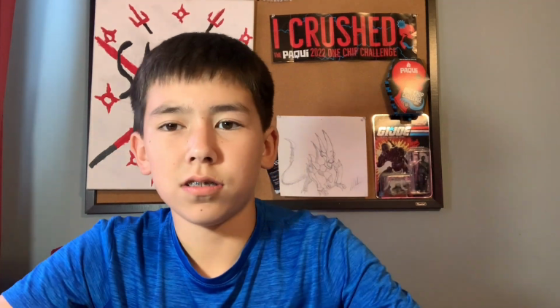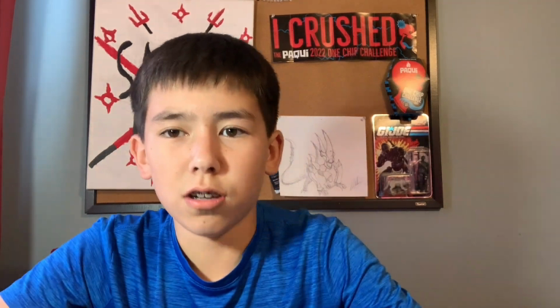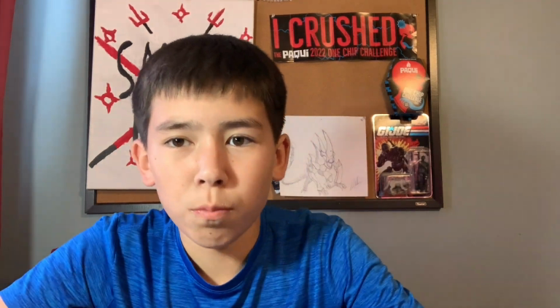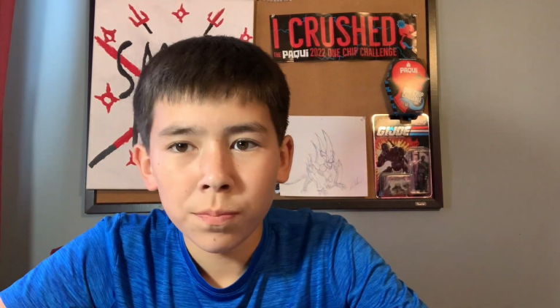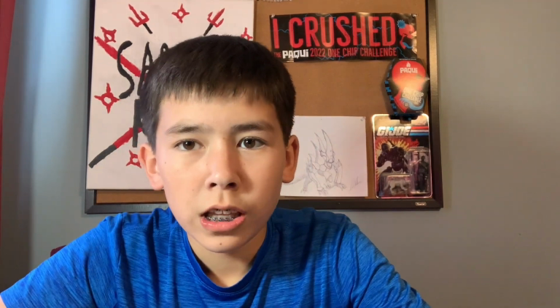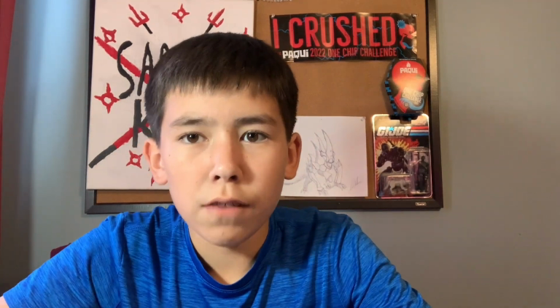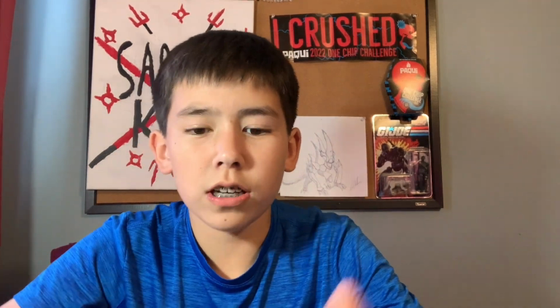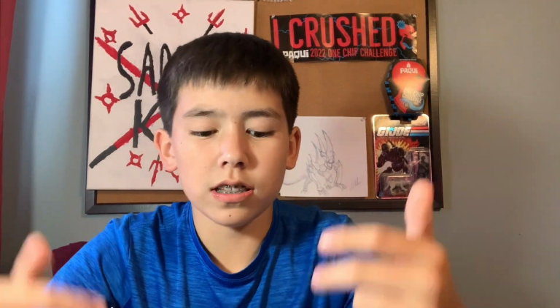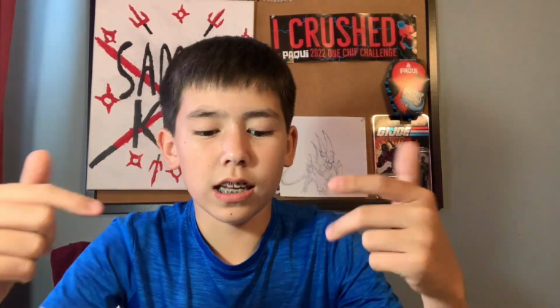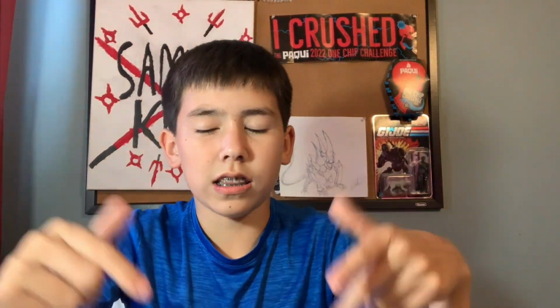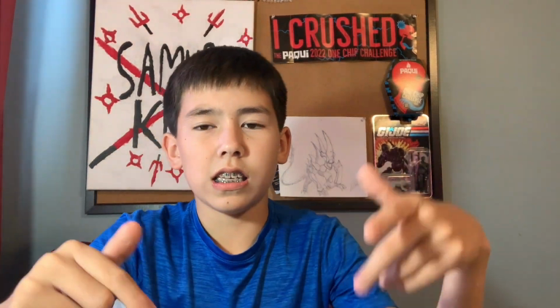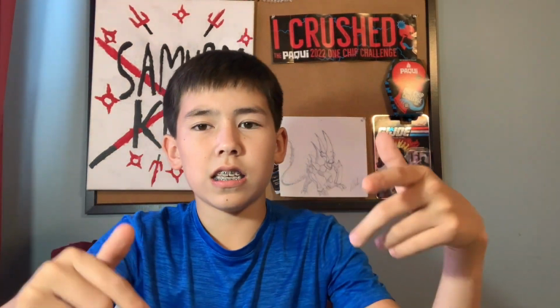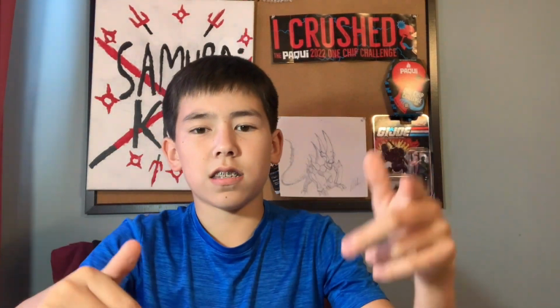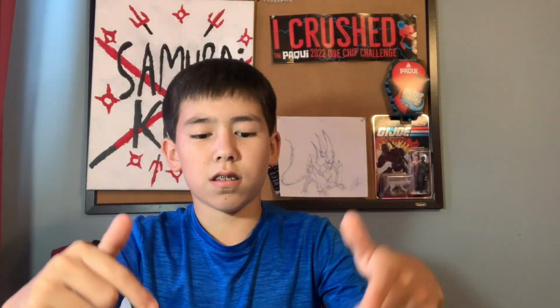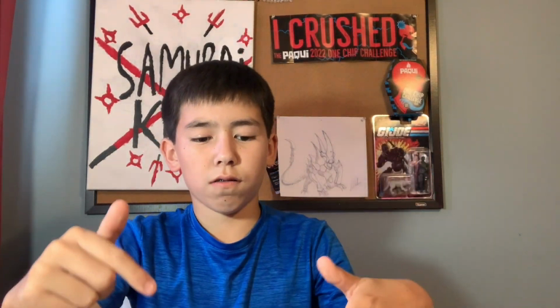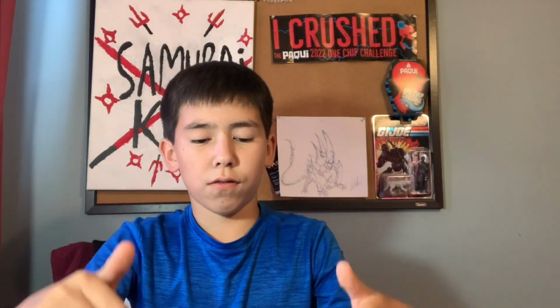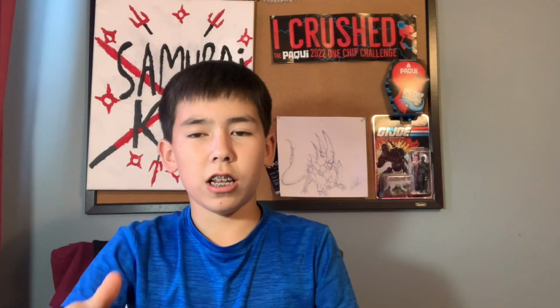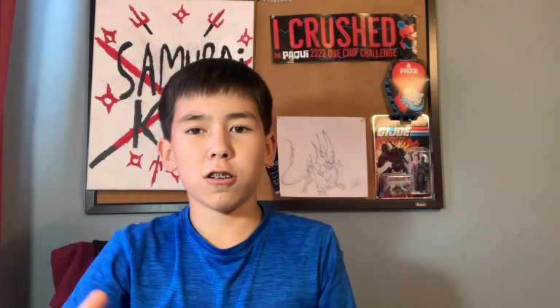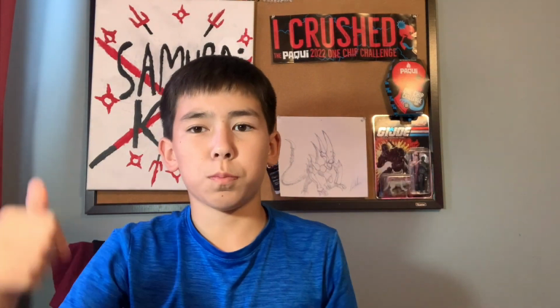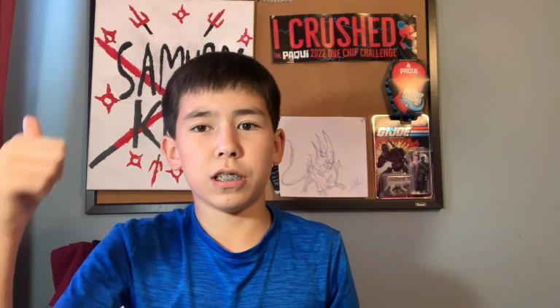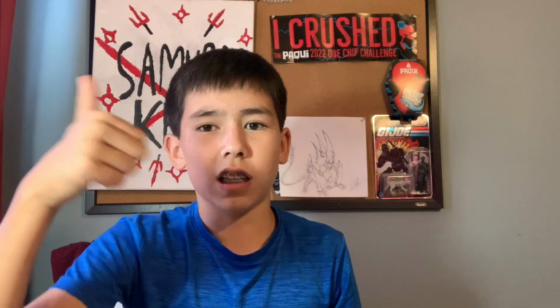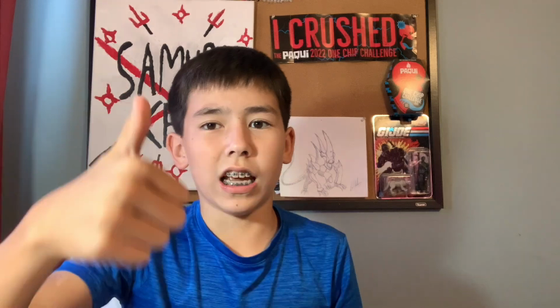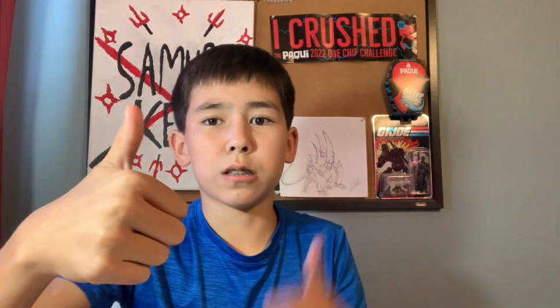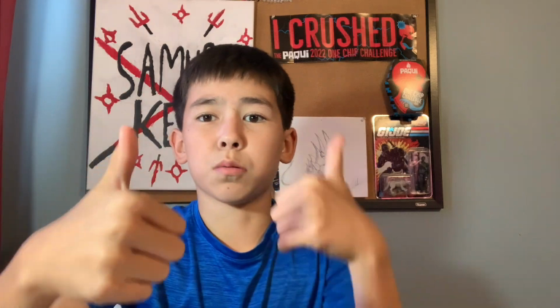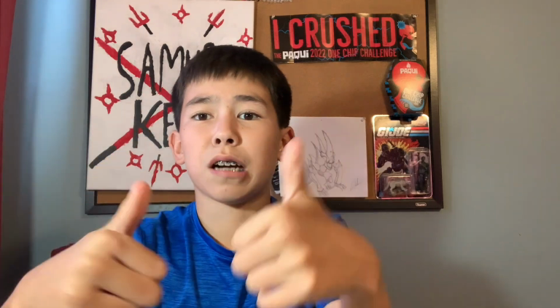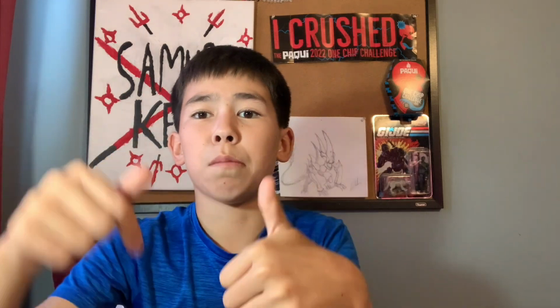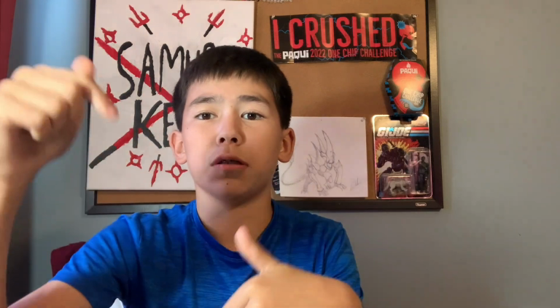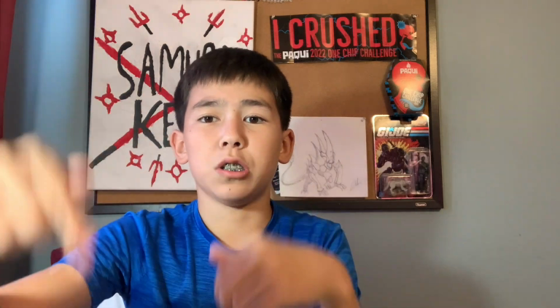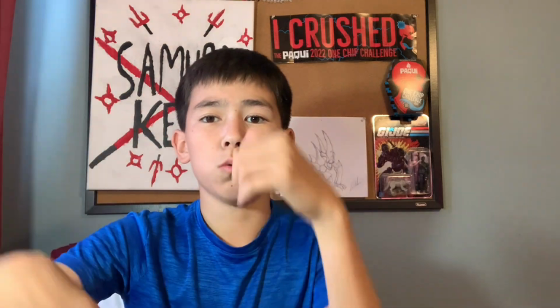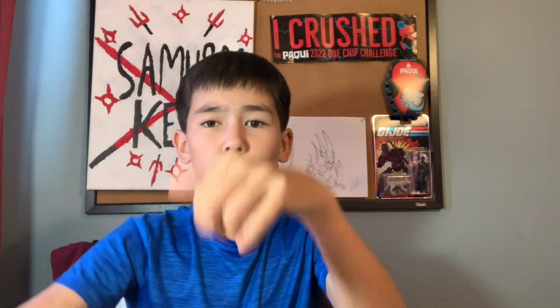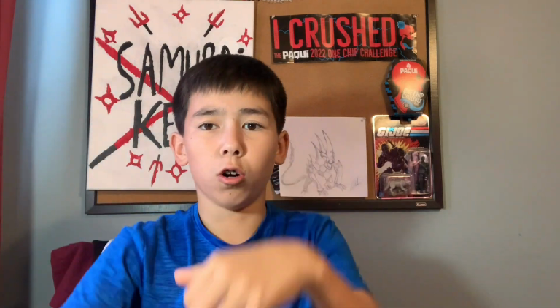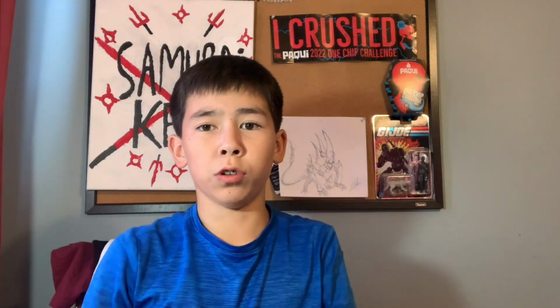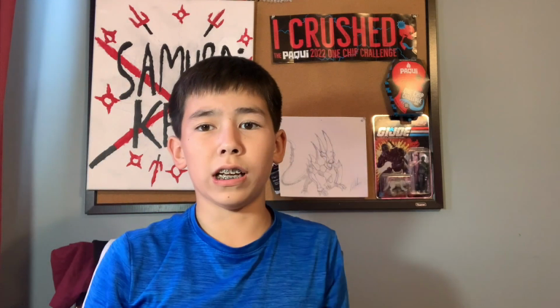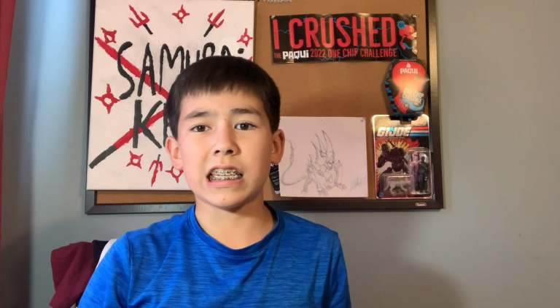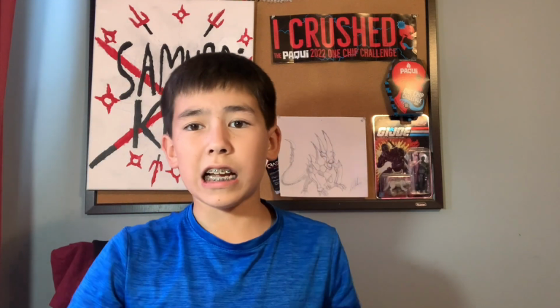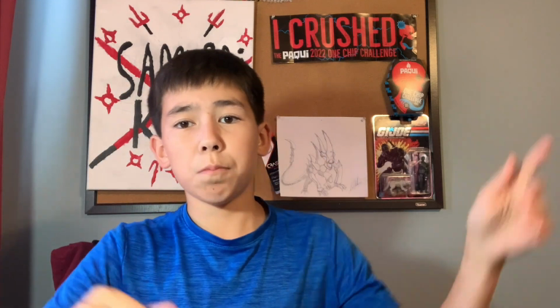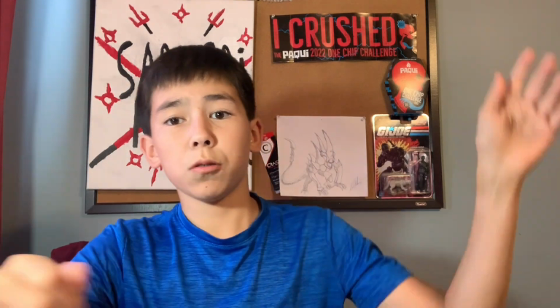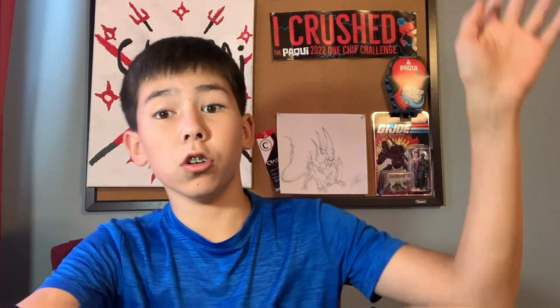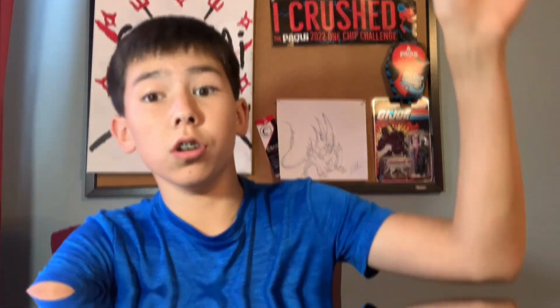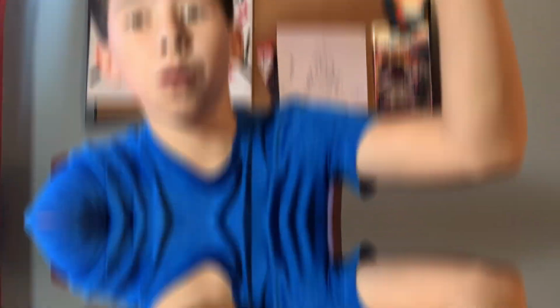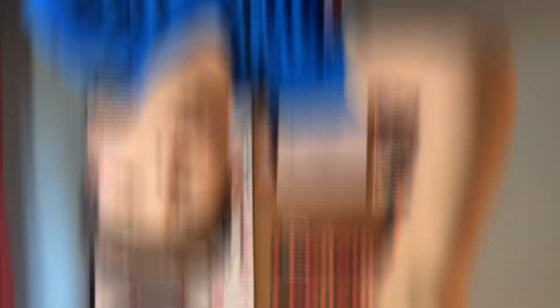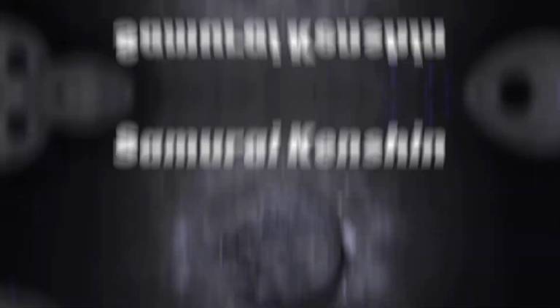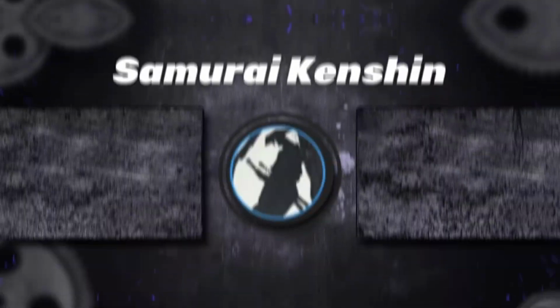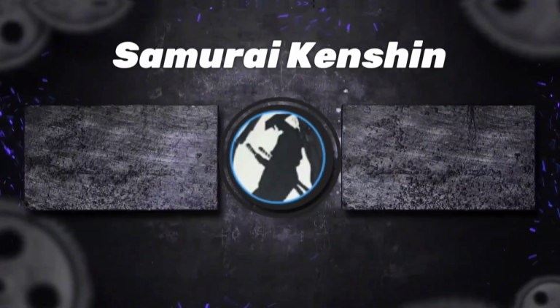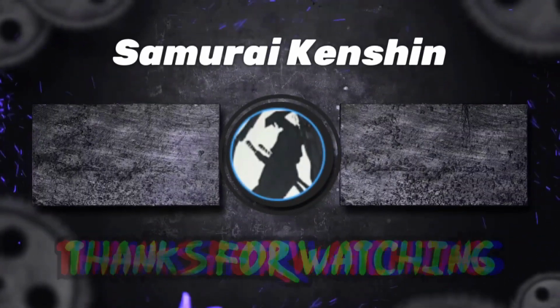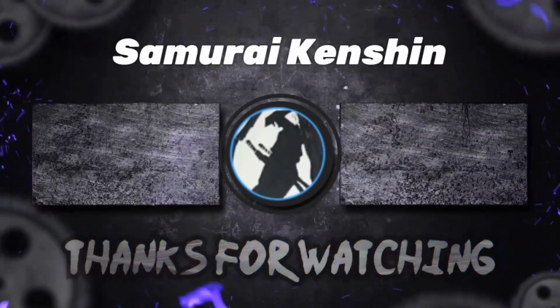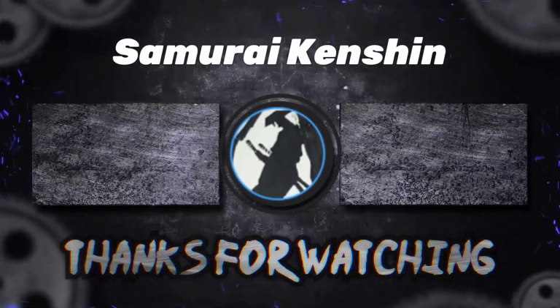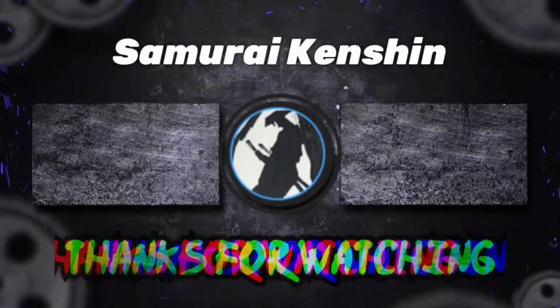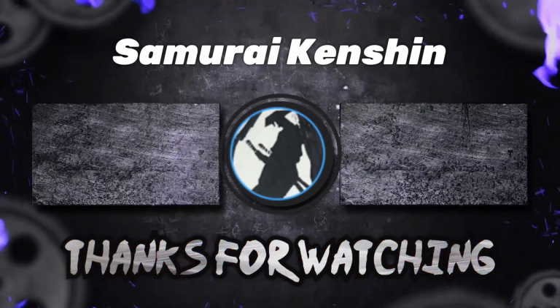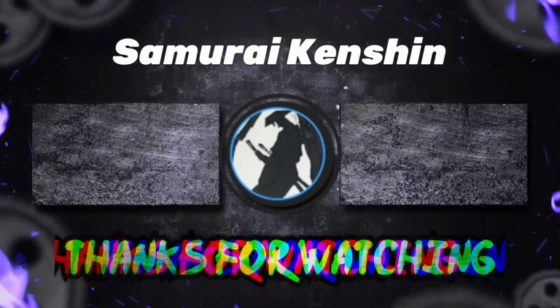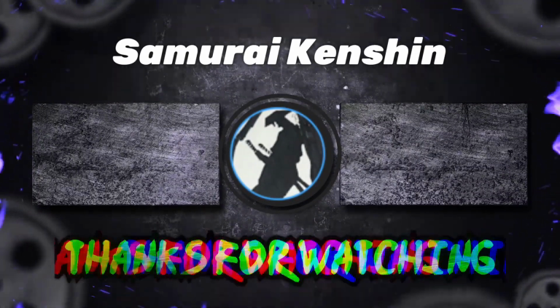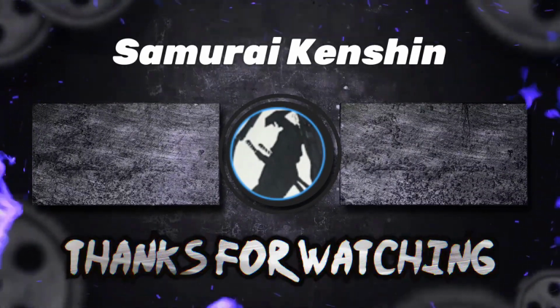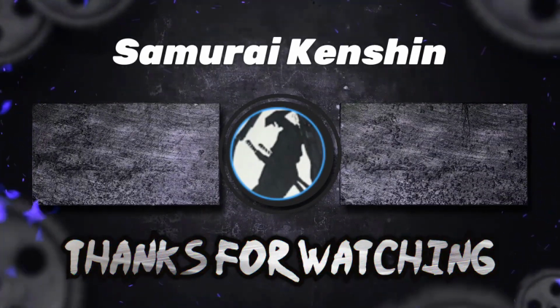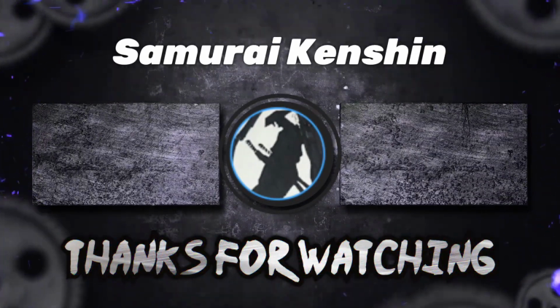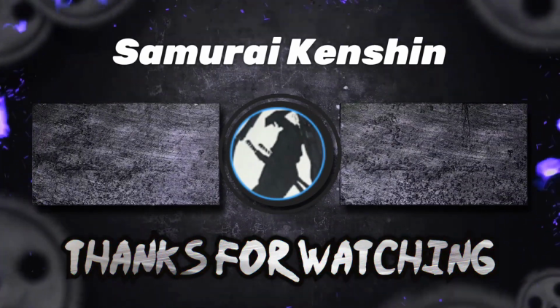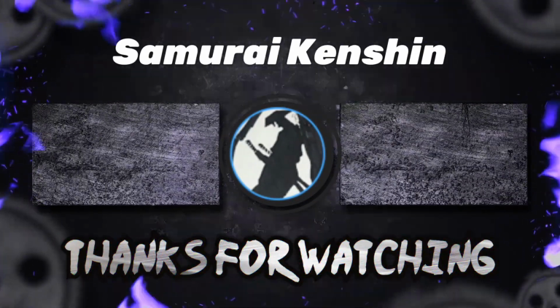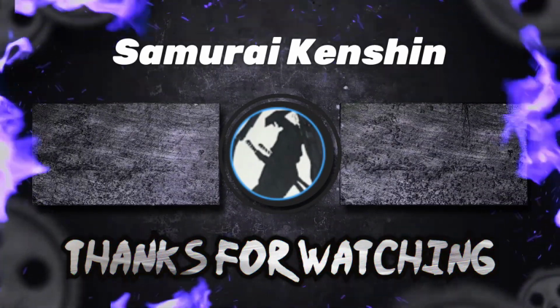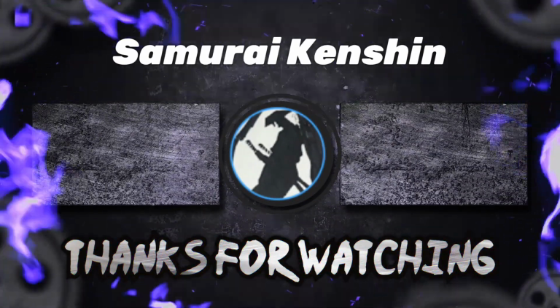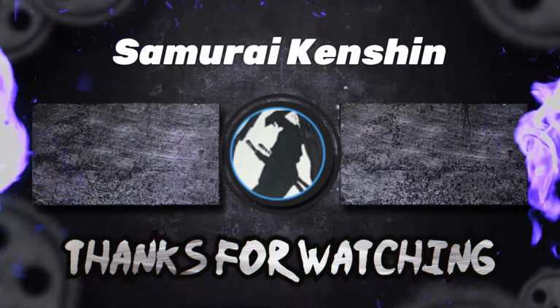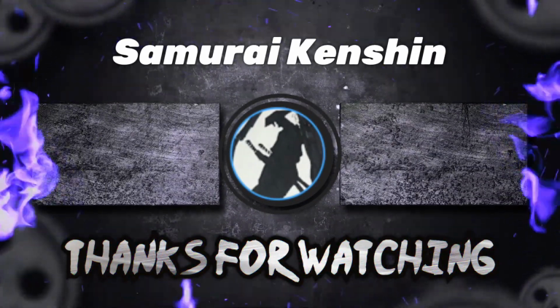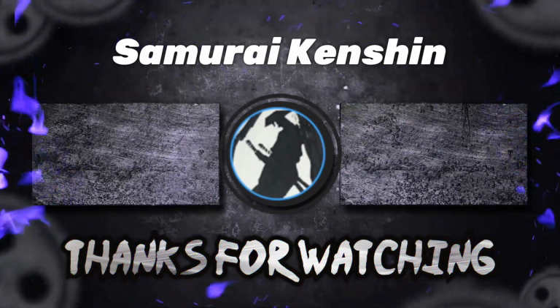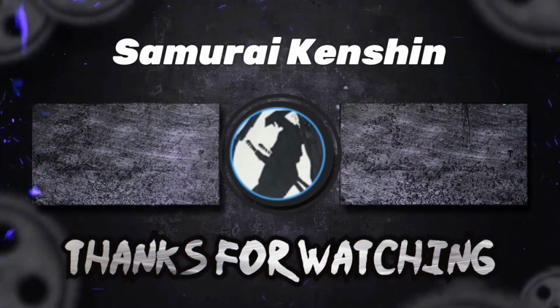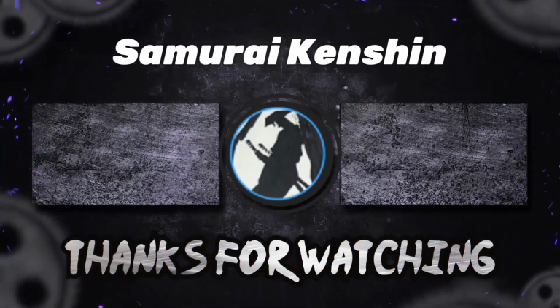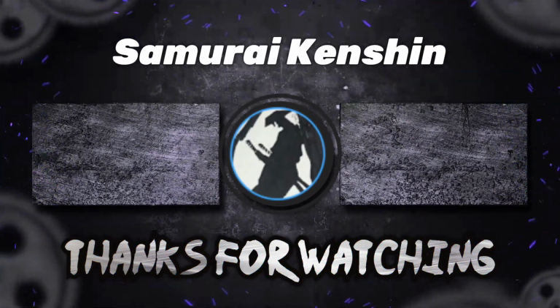If you guys like these videos, please like, subscribe, and we'll see you all next time. Bye.